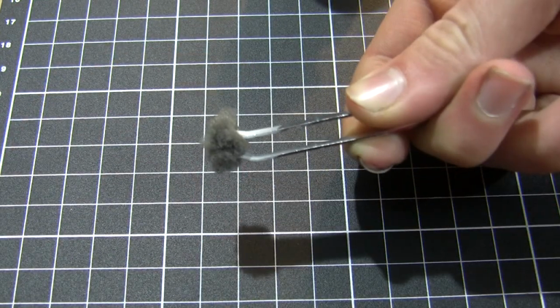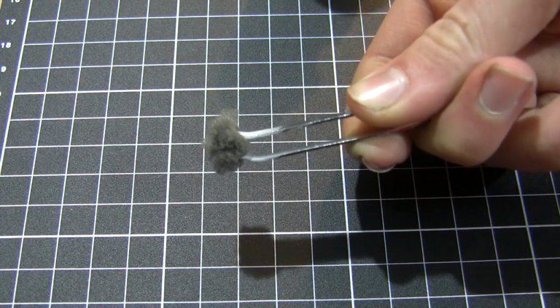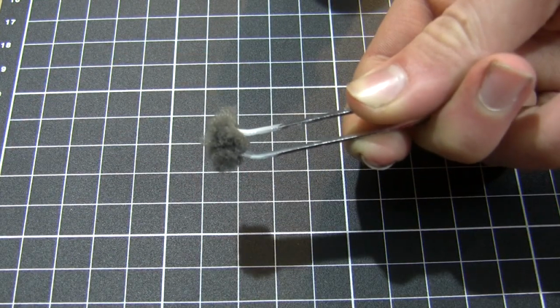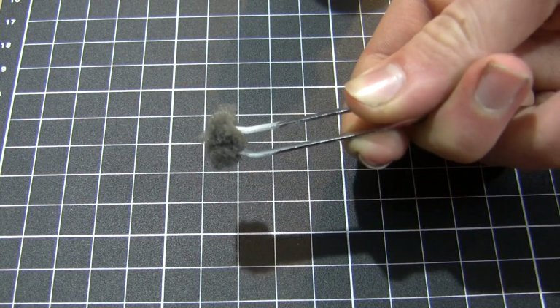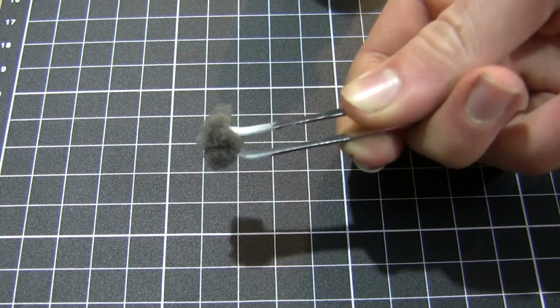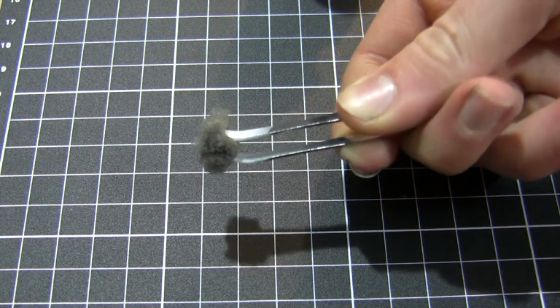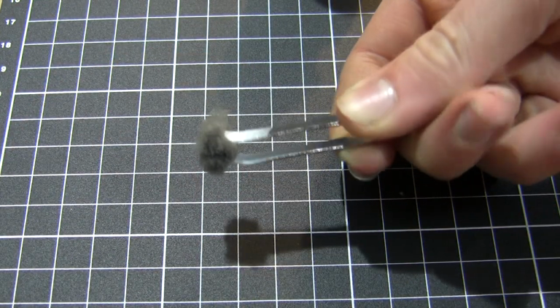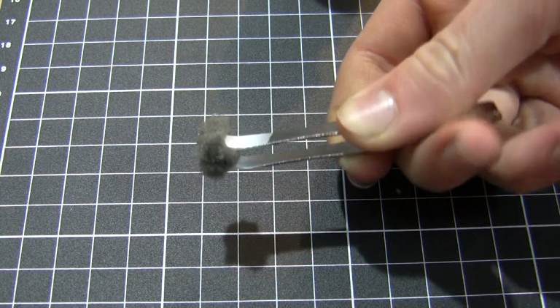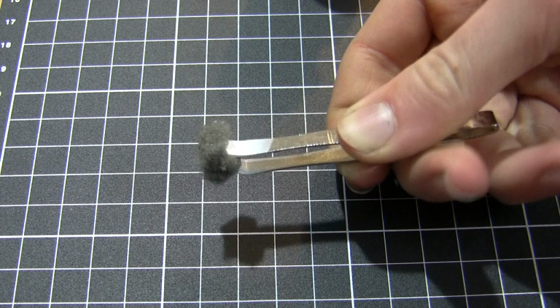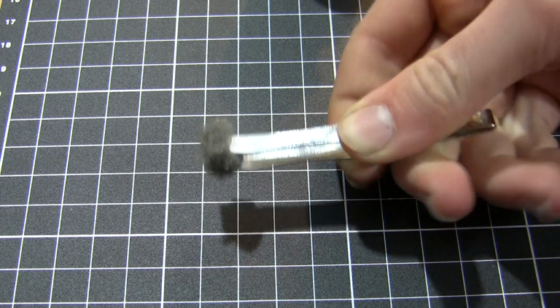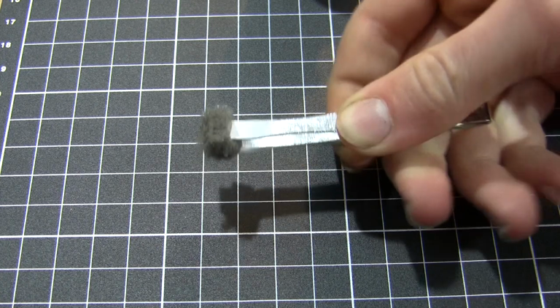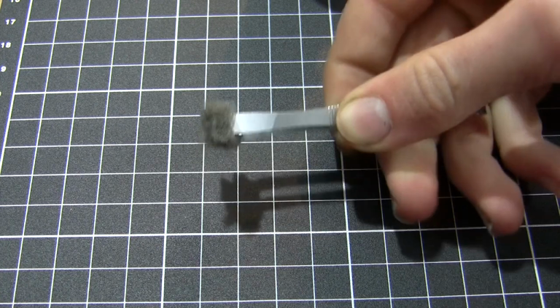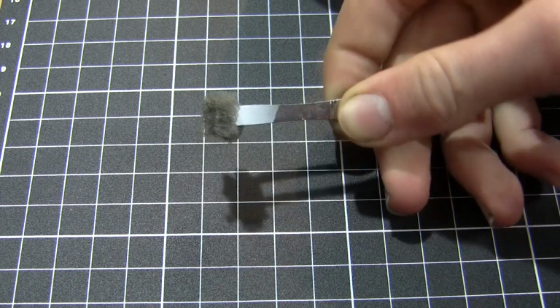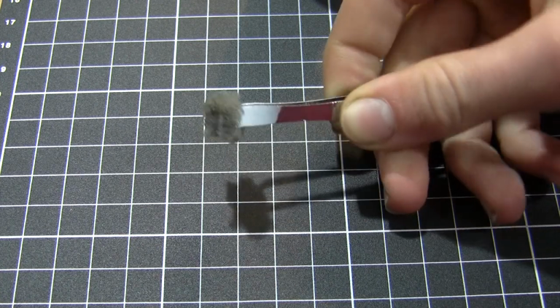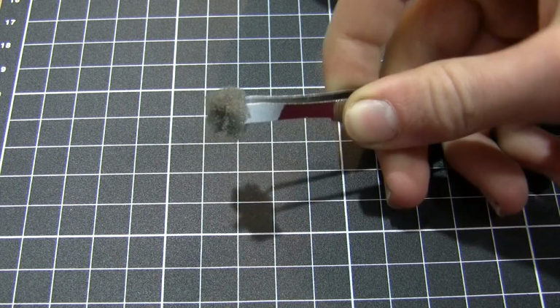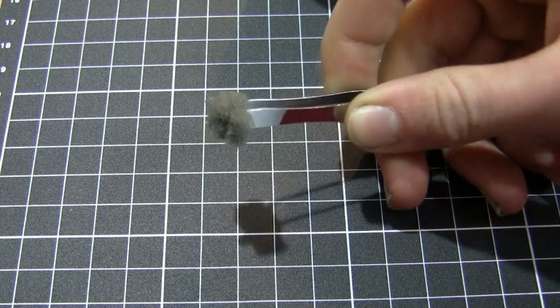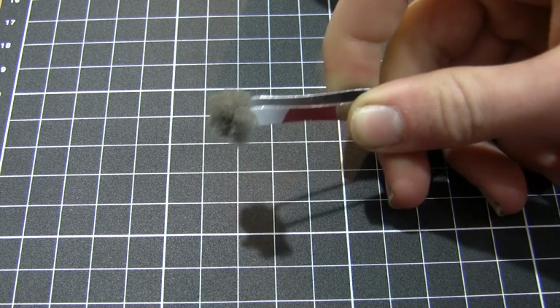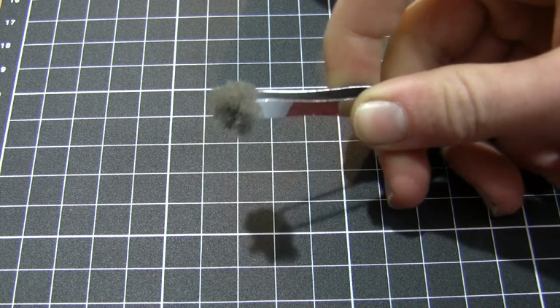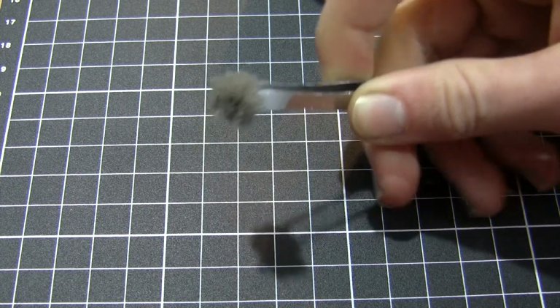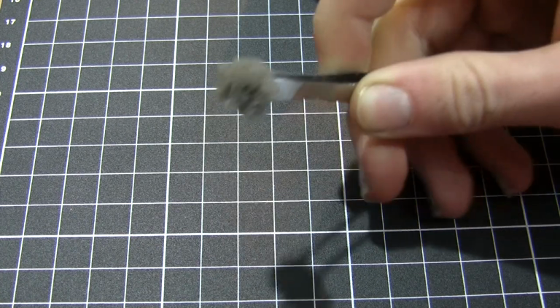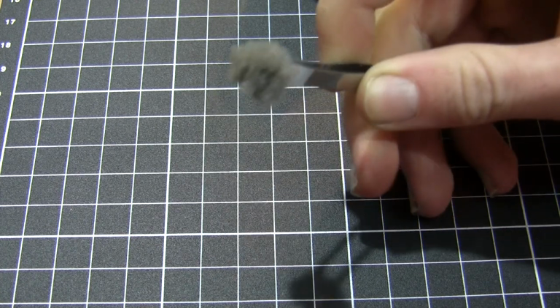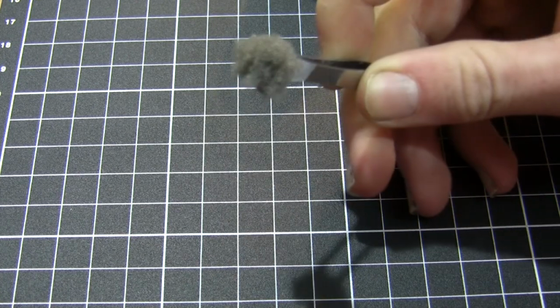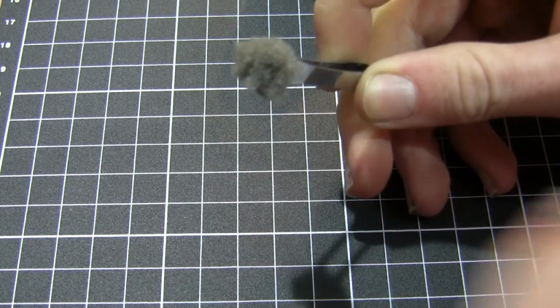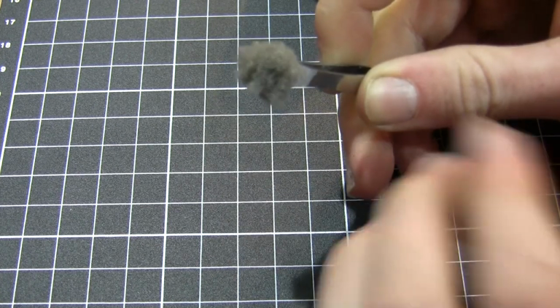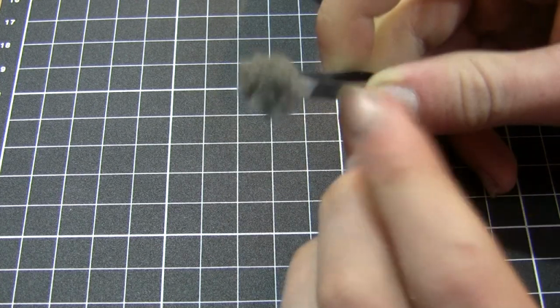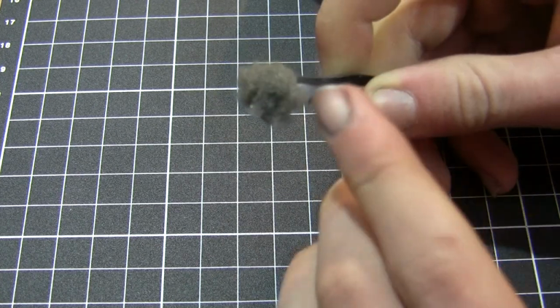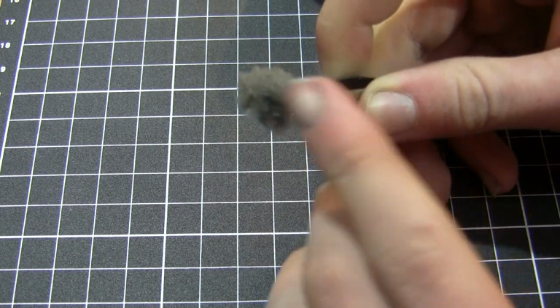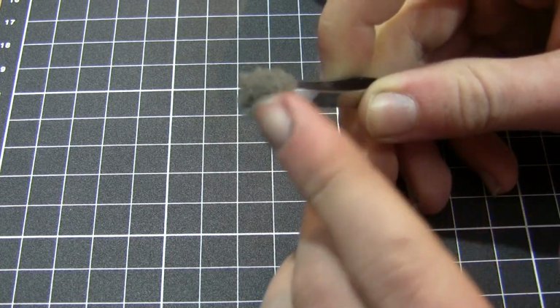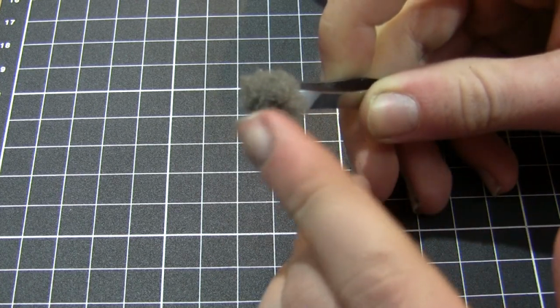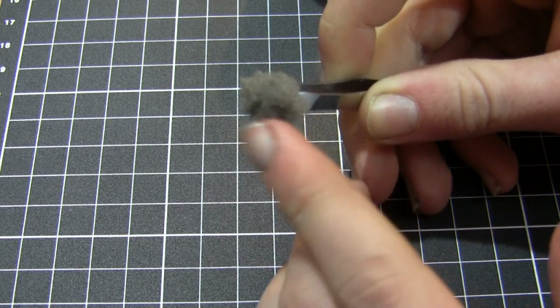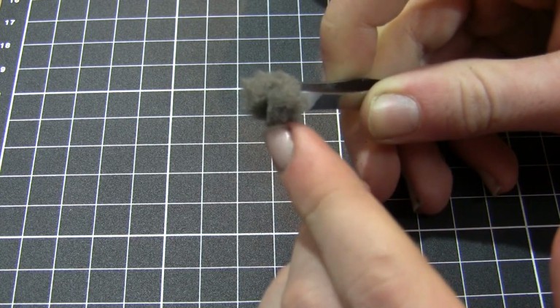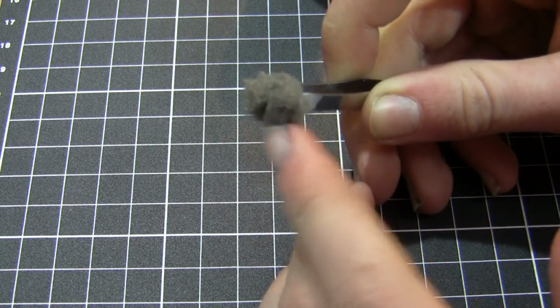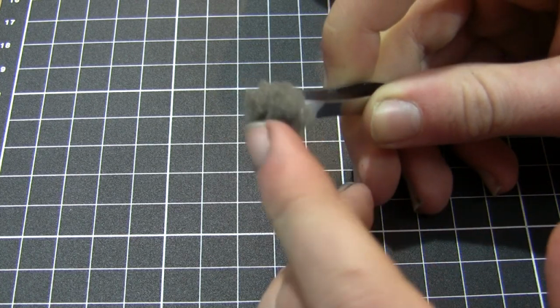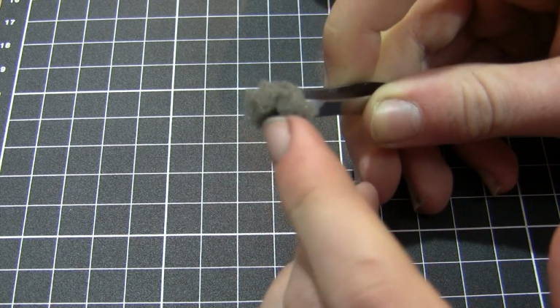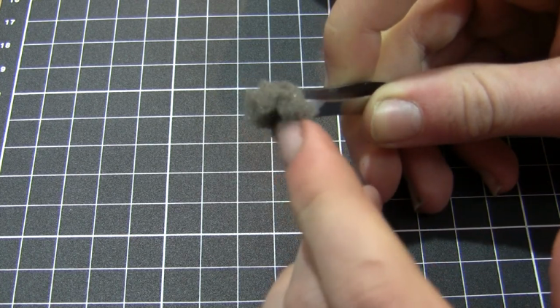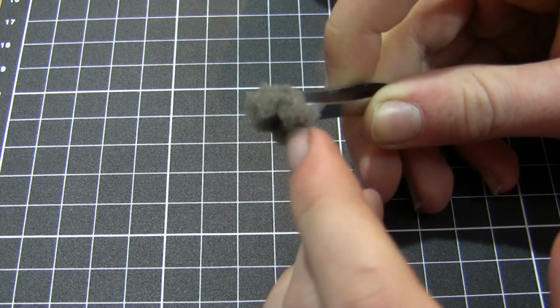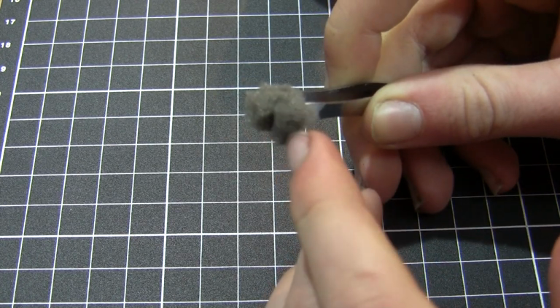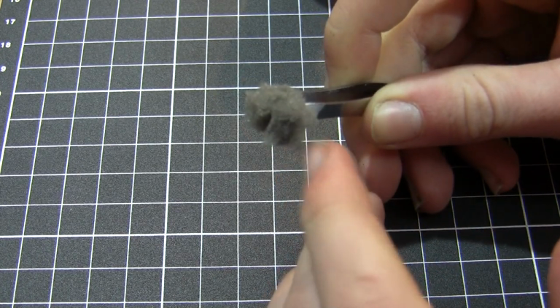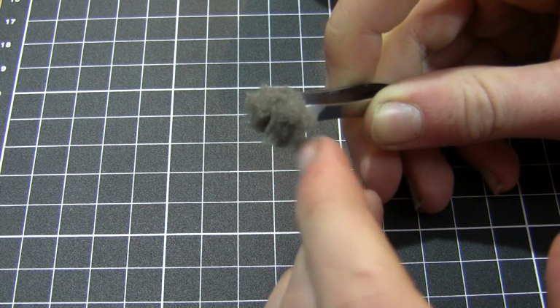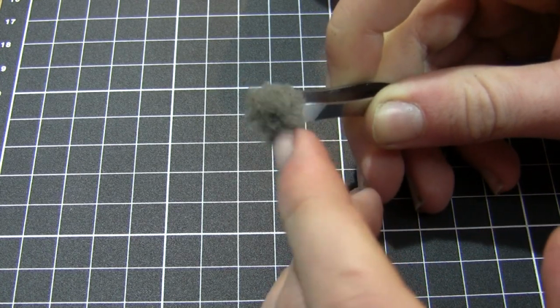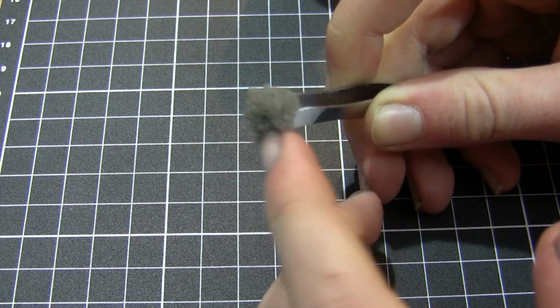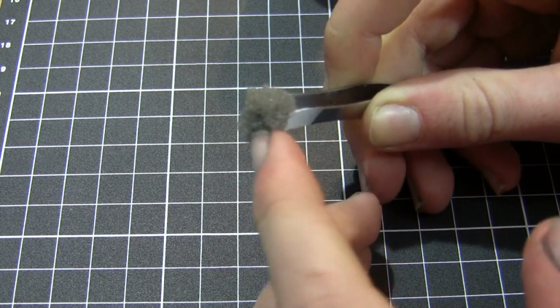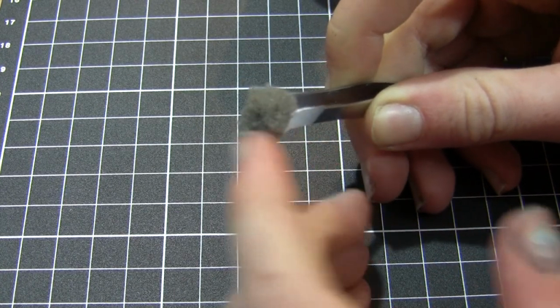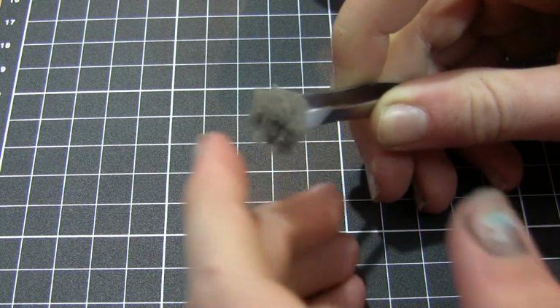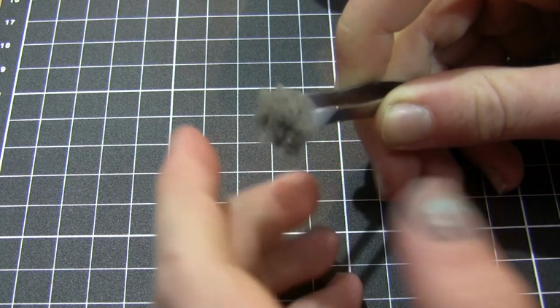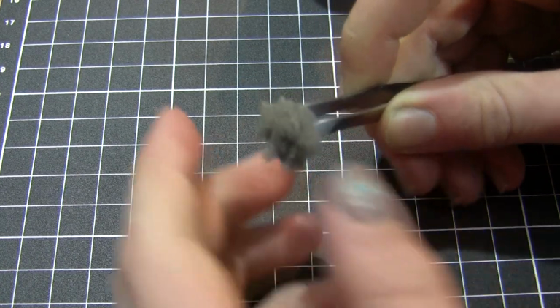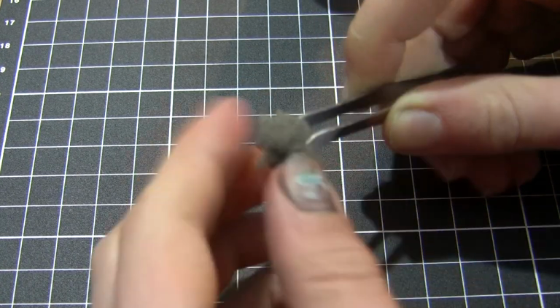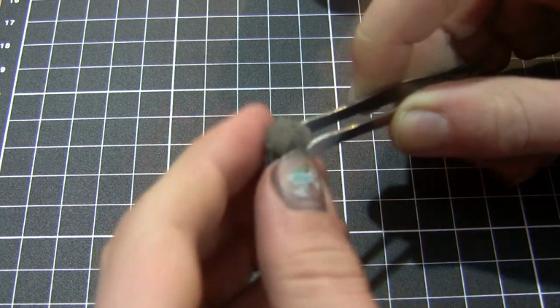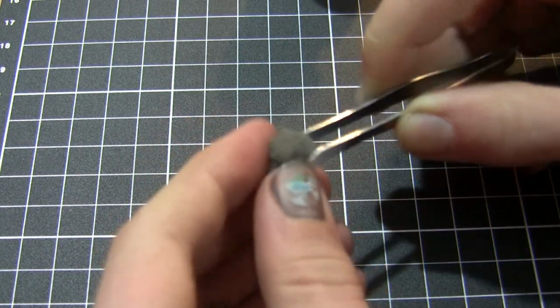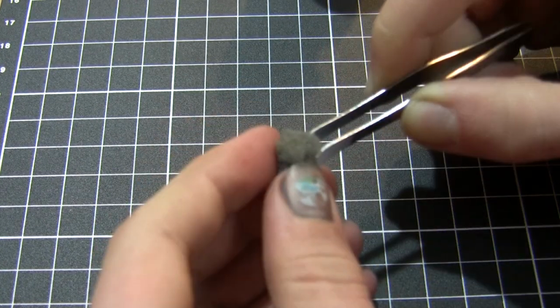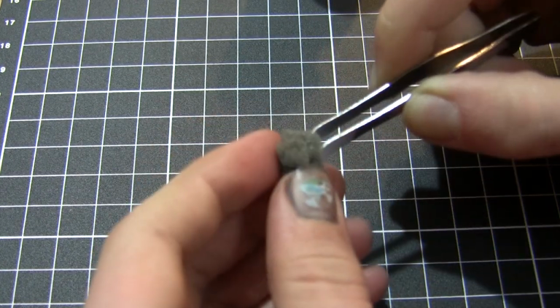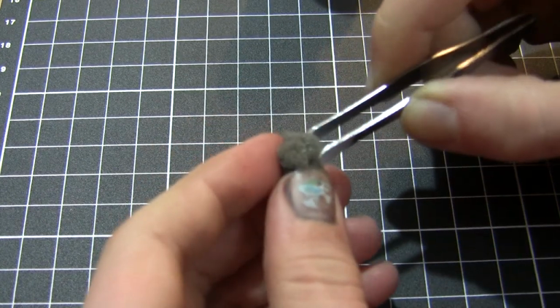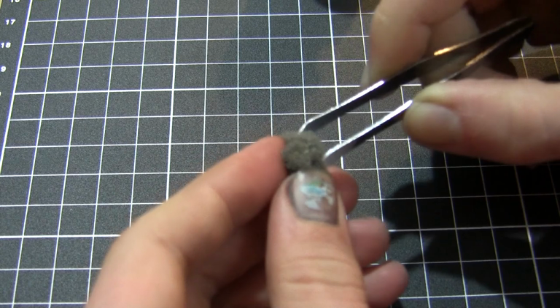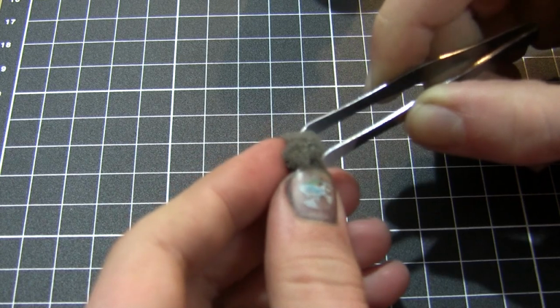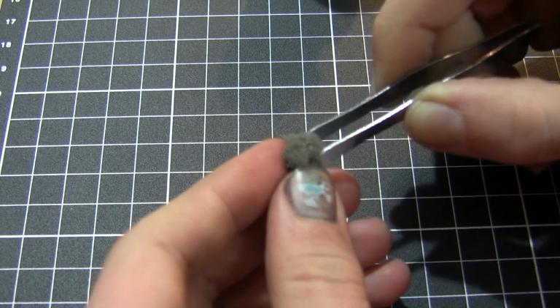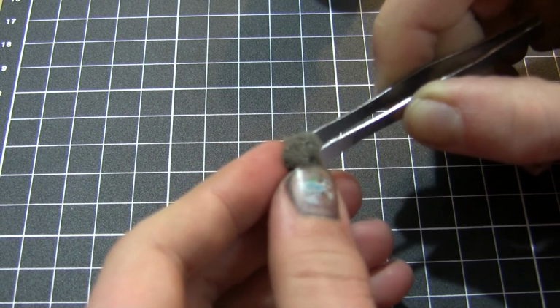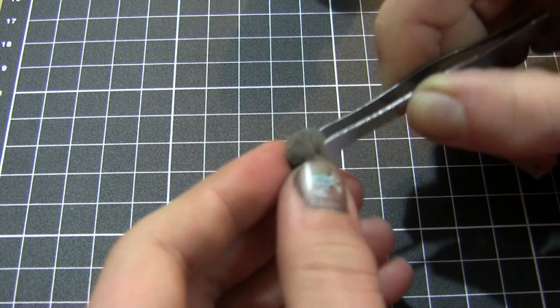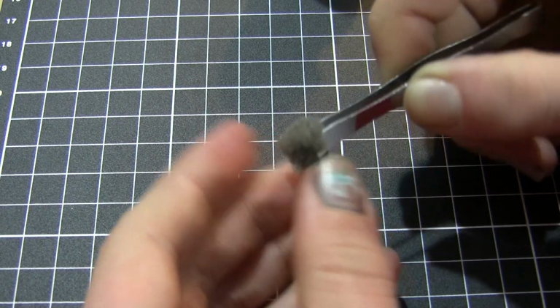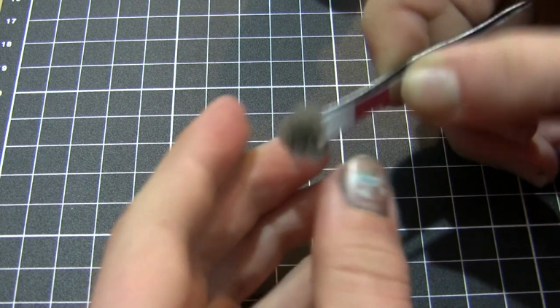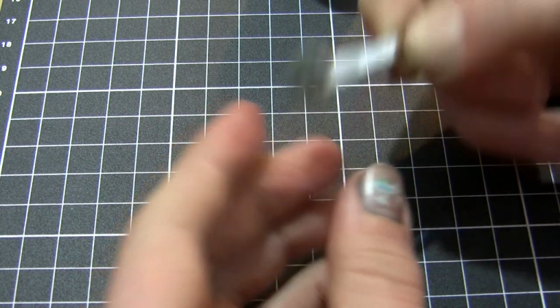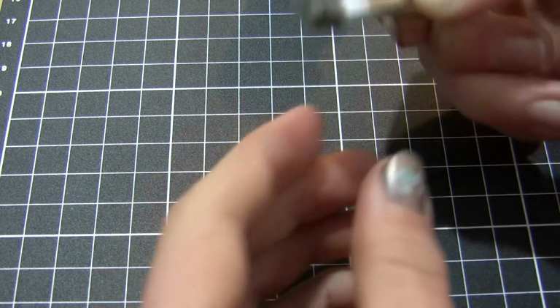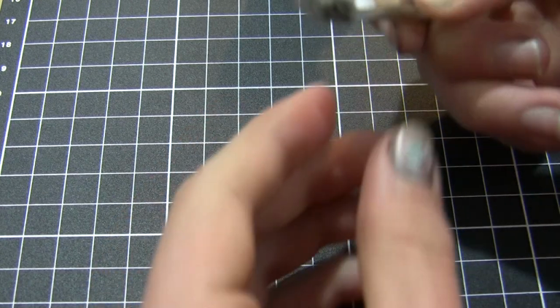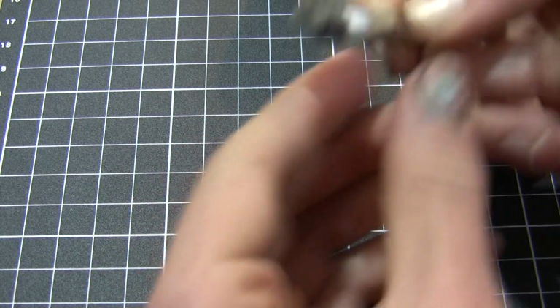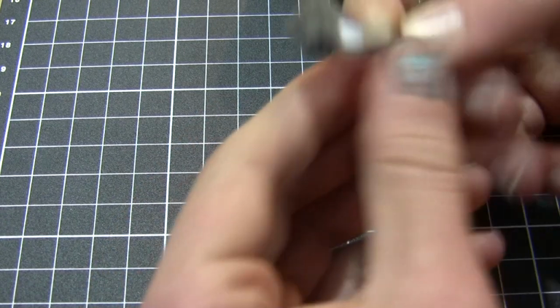I'm just showing you here the tool I'm using. You can see it's just a piece of ripped-up sponge that I'm holding in a pair of tweezers.